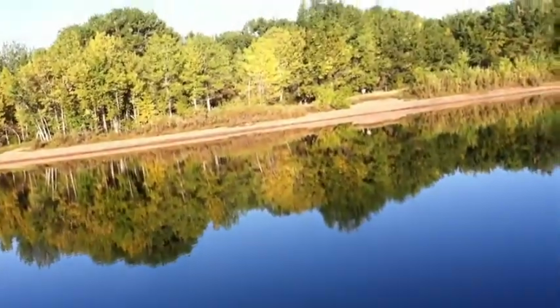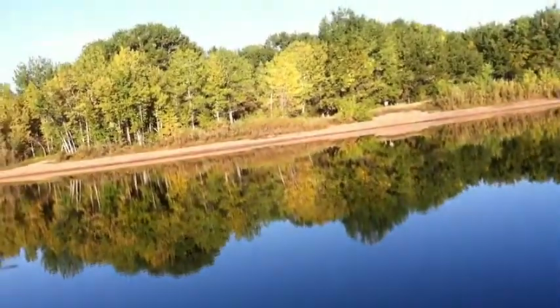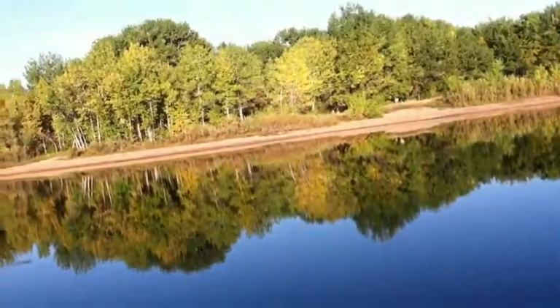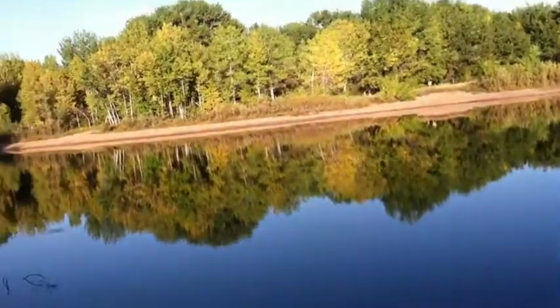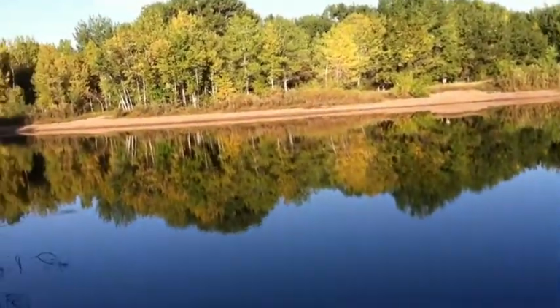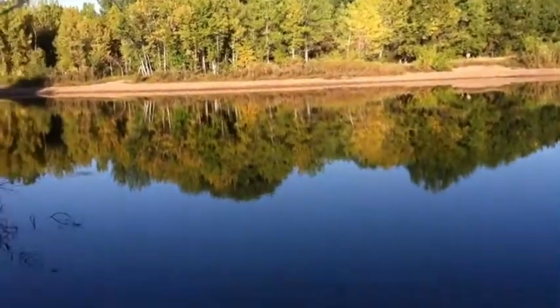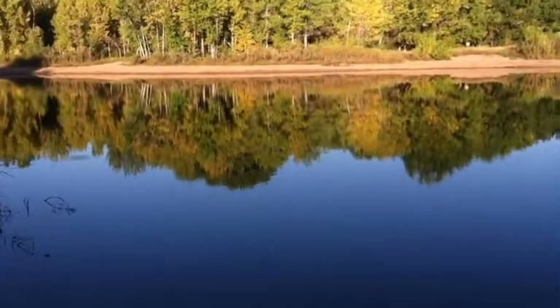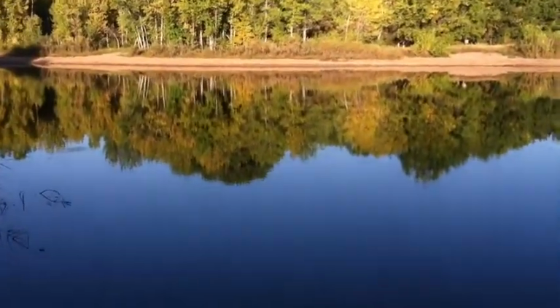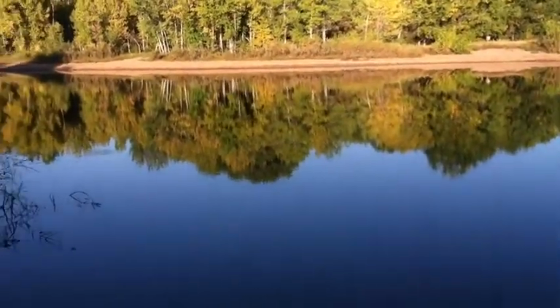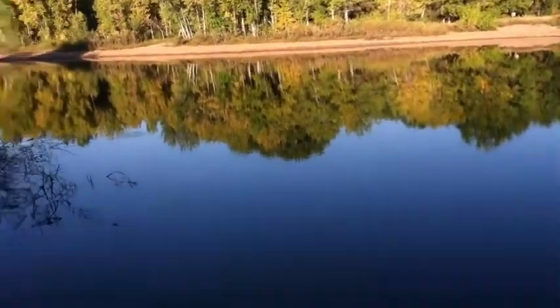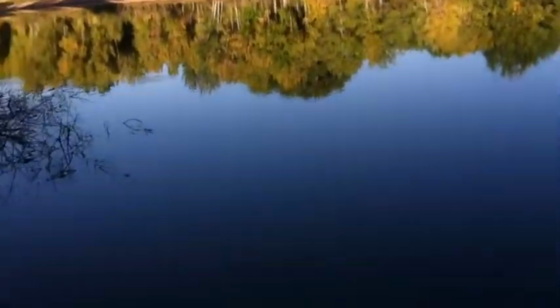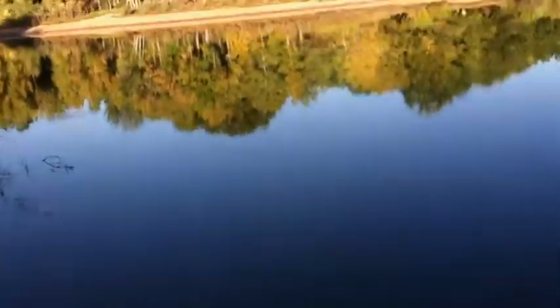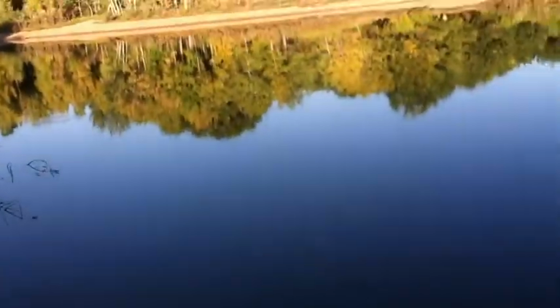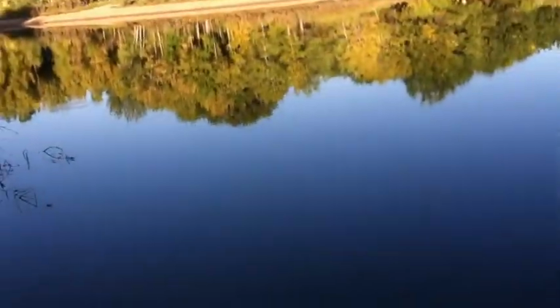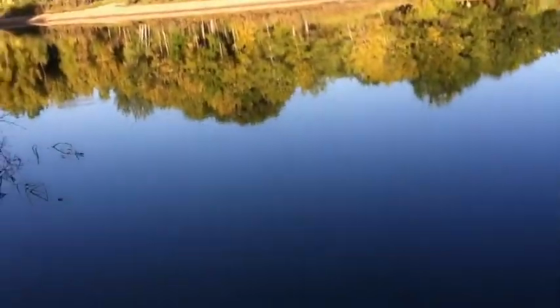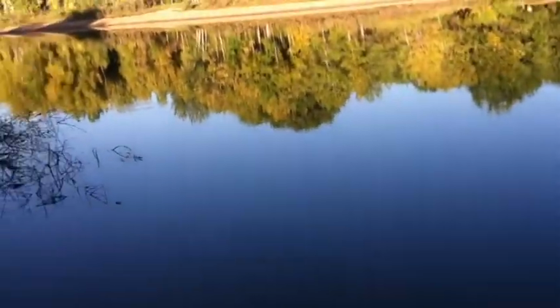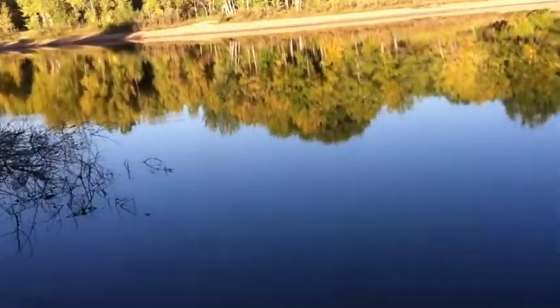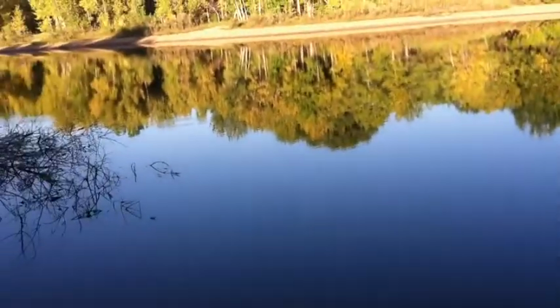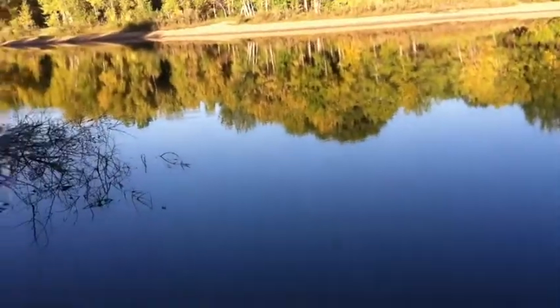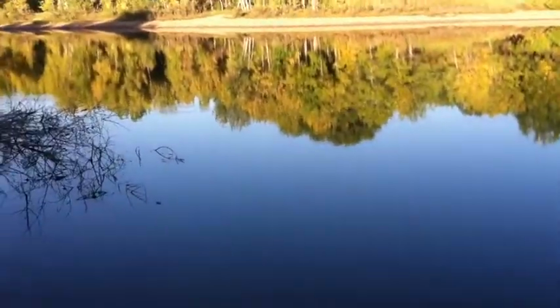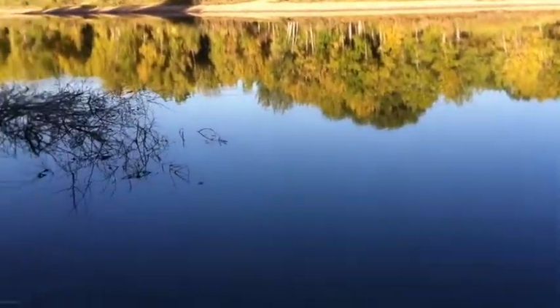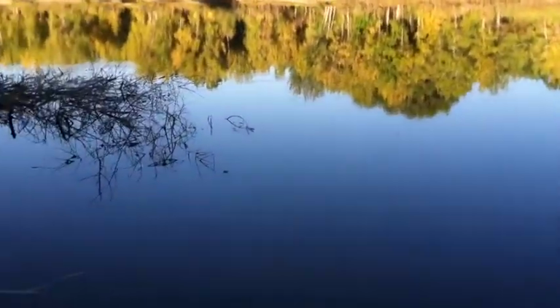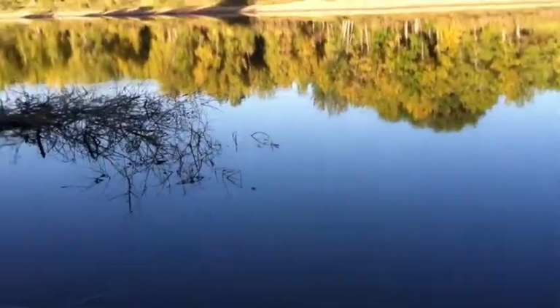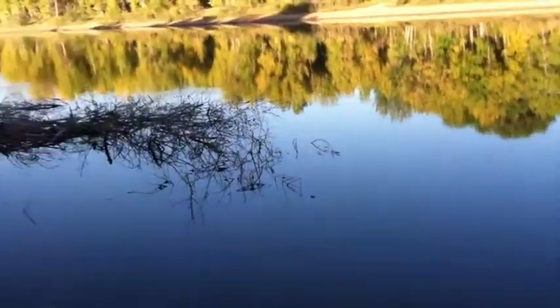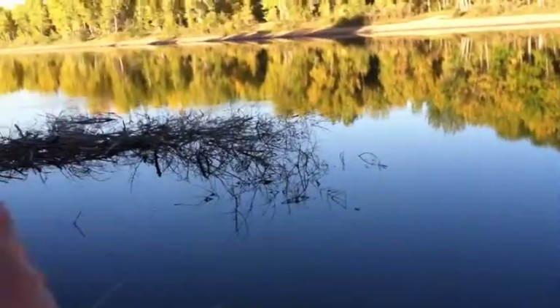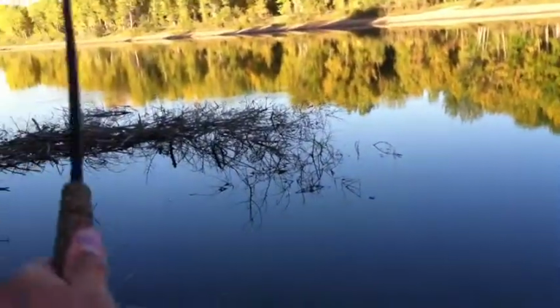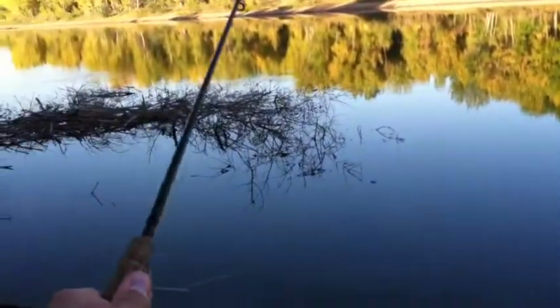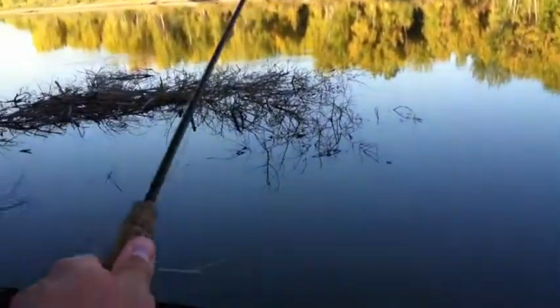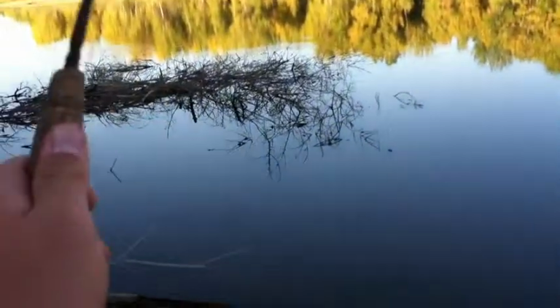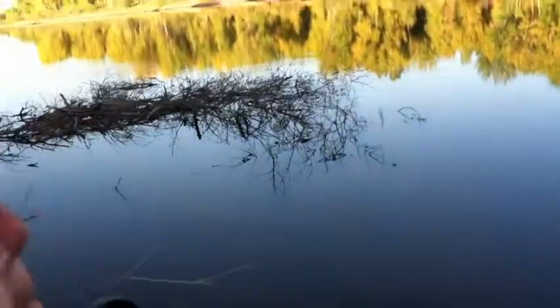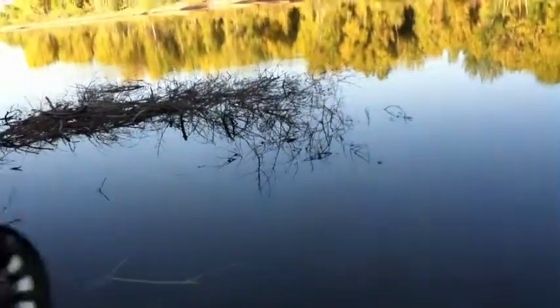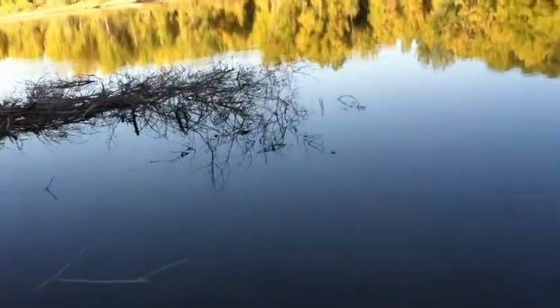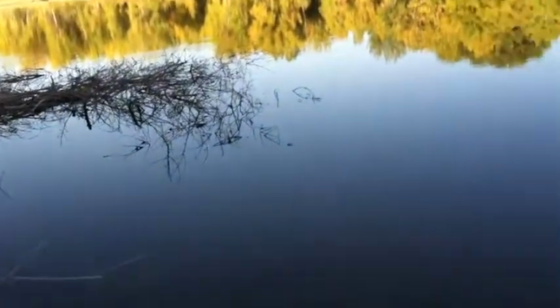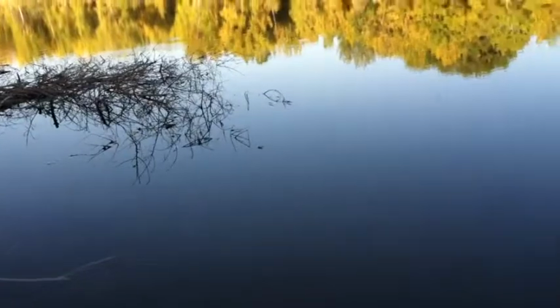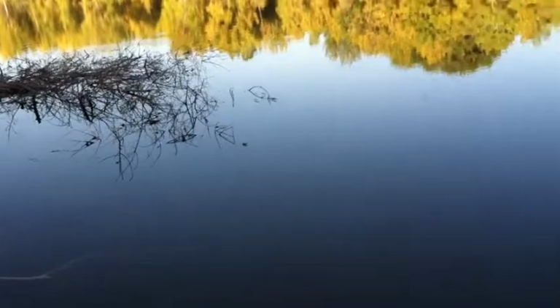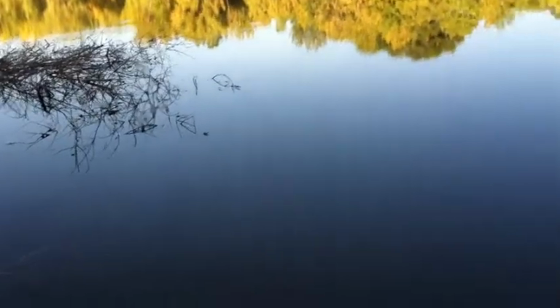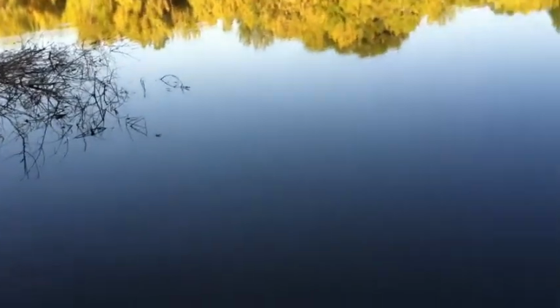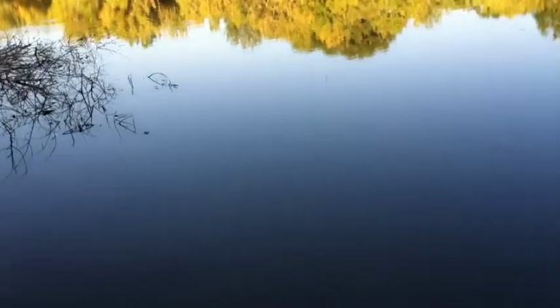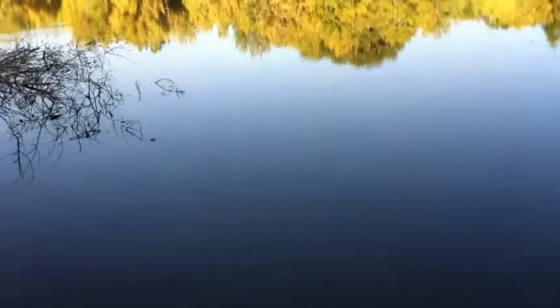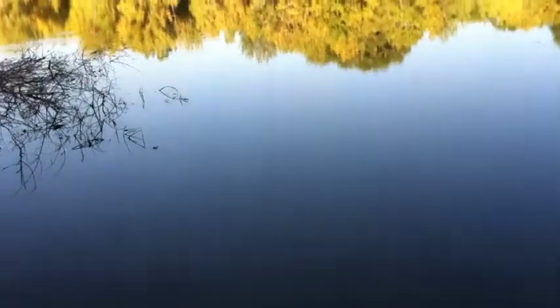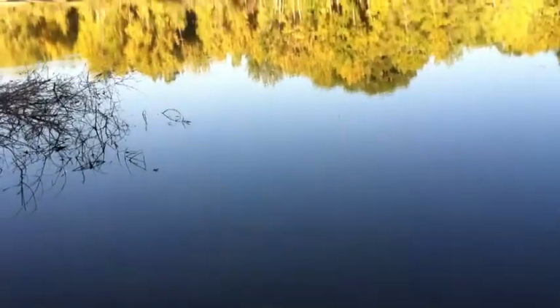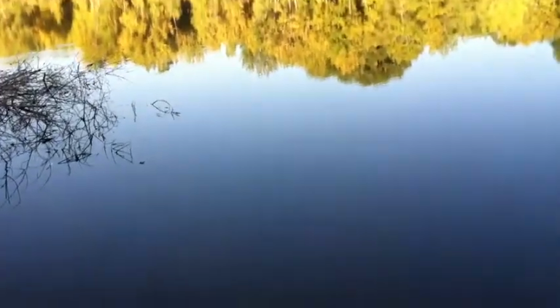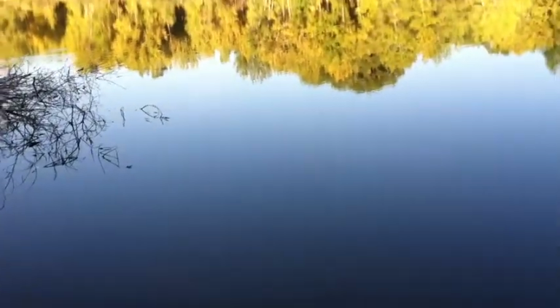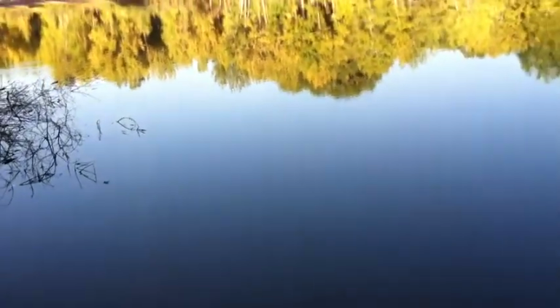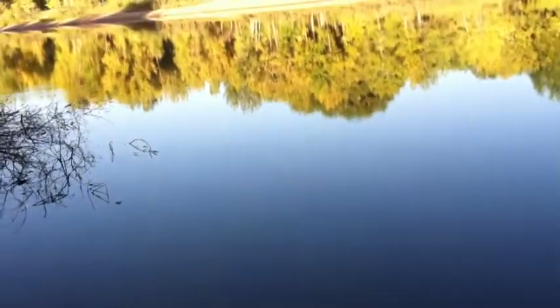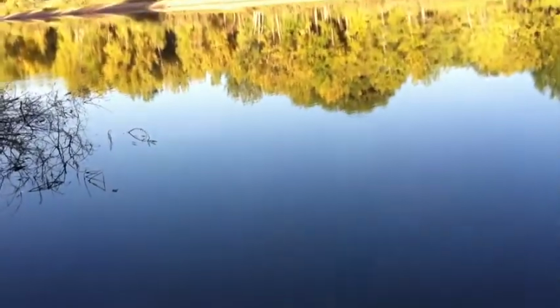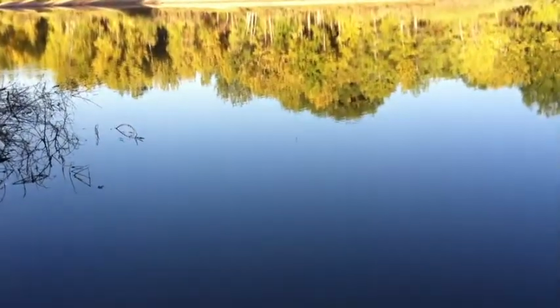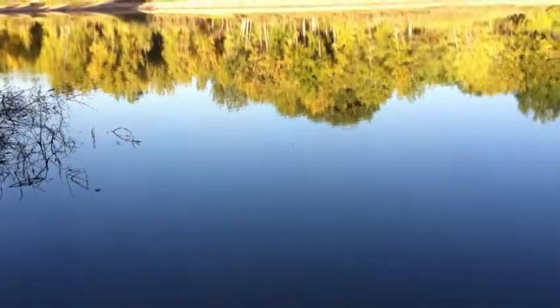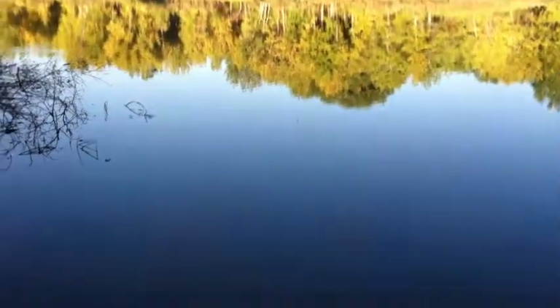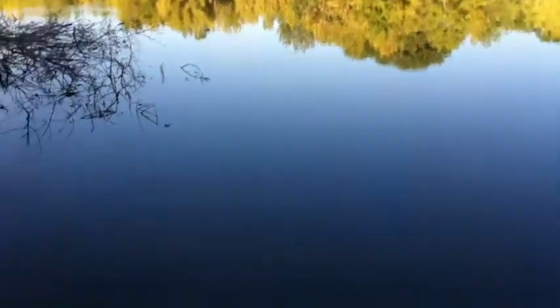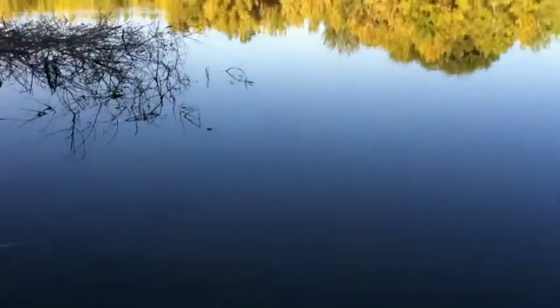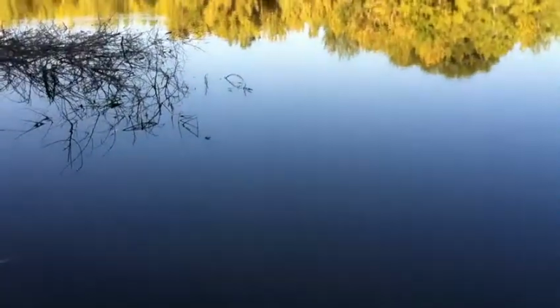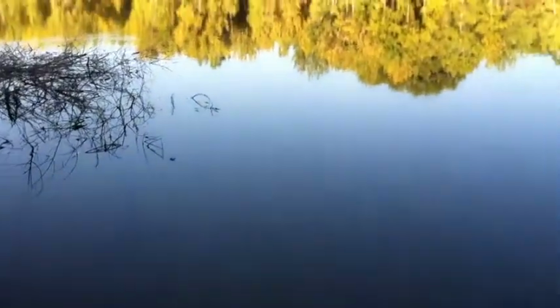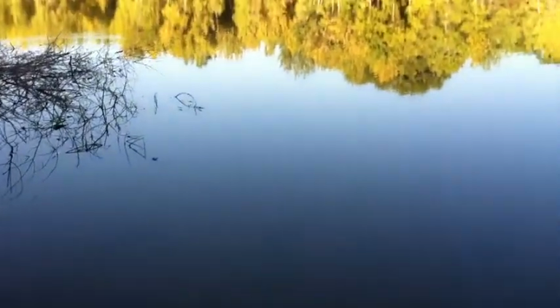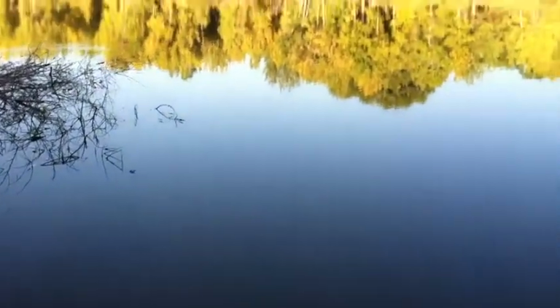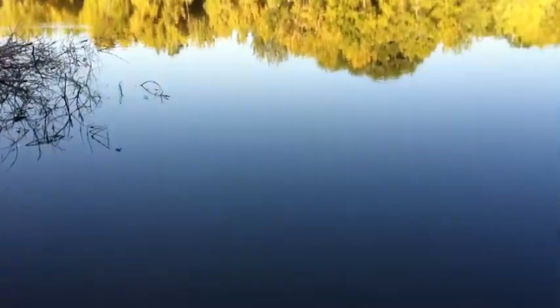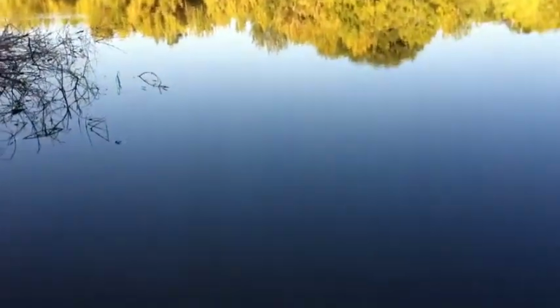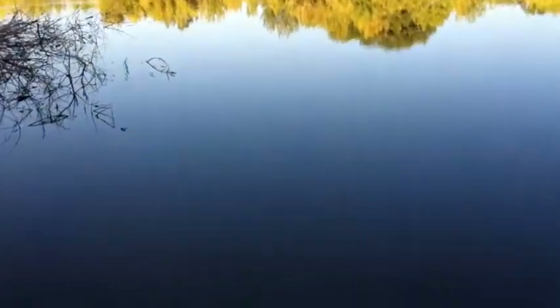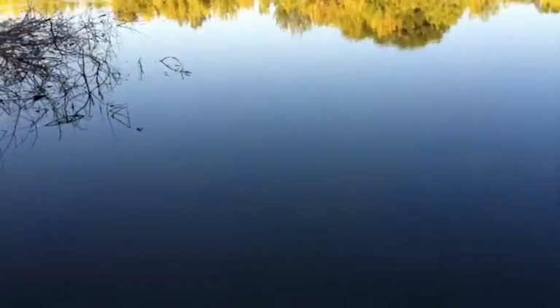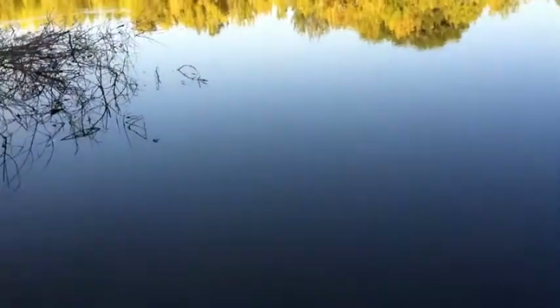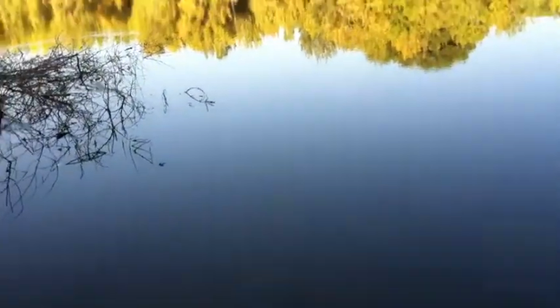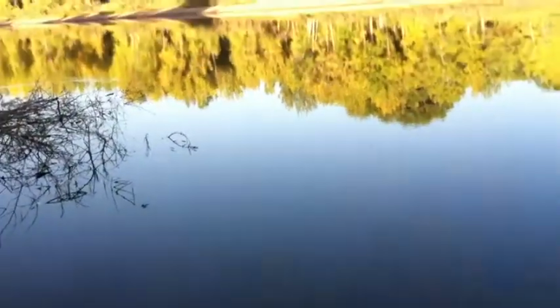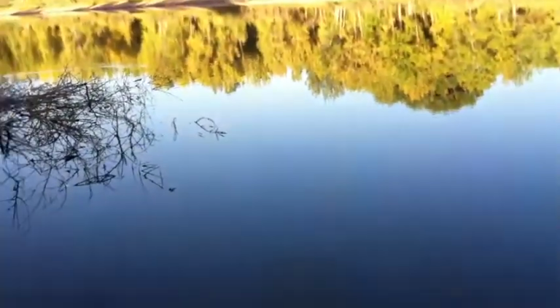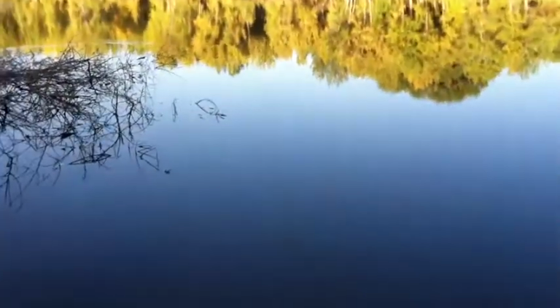Hi guys, so I'm out here fly fishing Chatfield Reservoir for Sunfish and Bass. I'm going to show you just how easy it is to catch fish here.